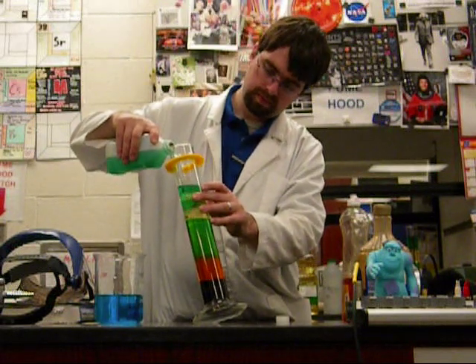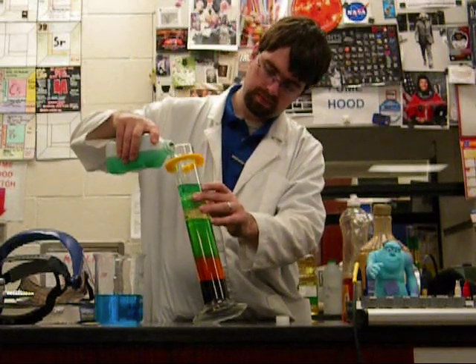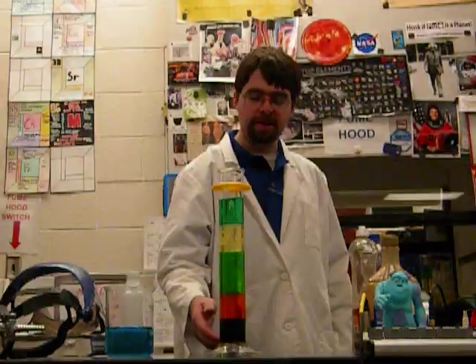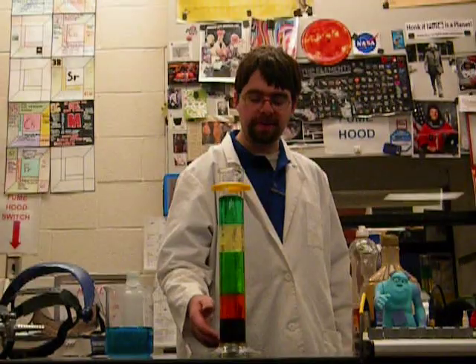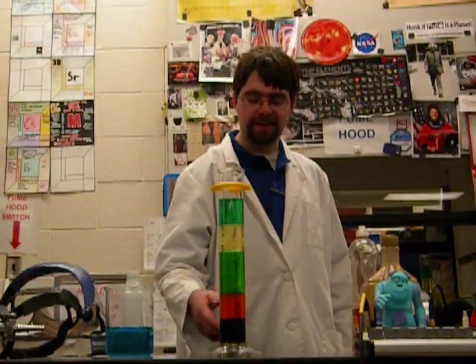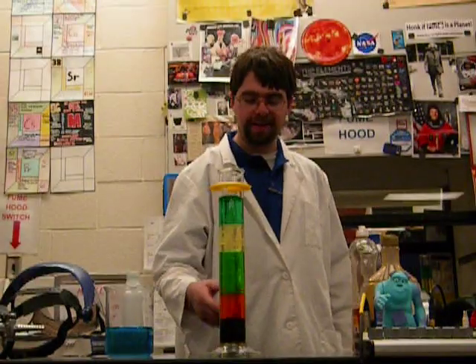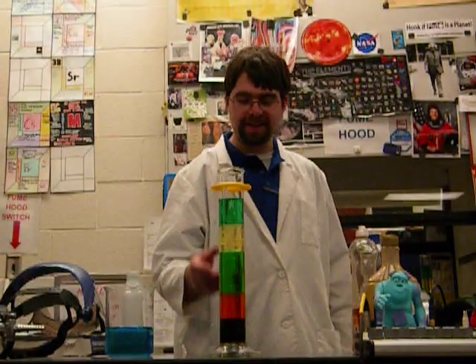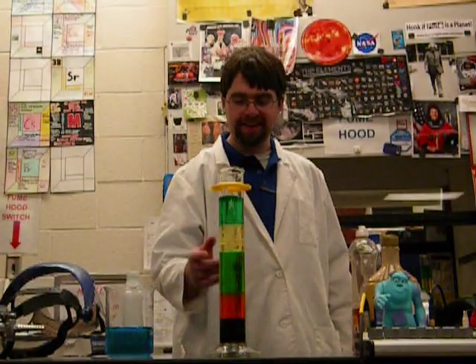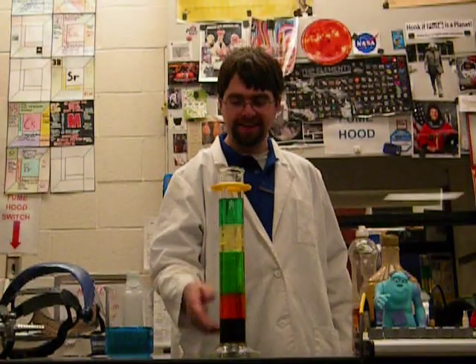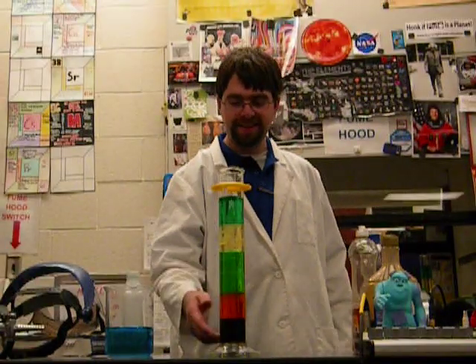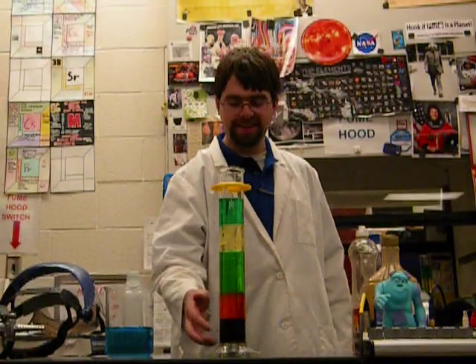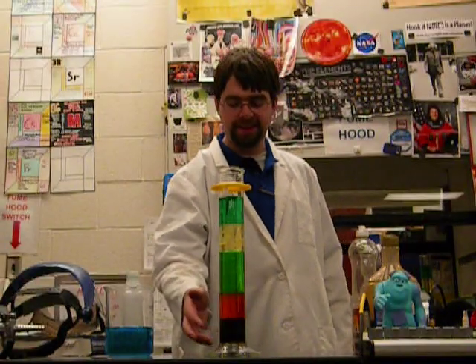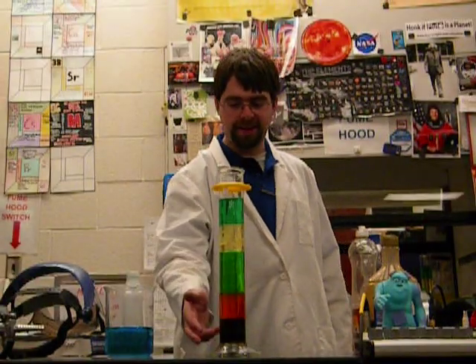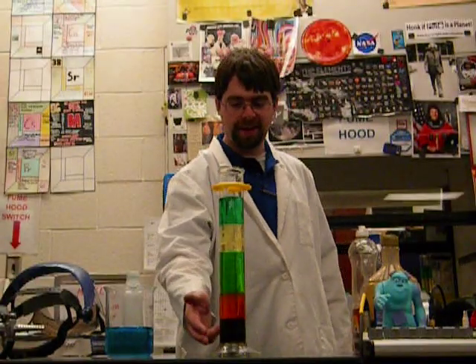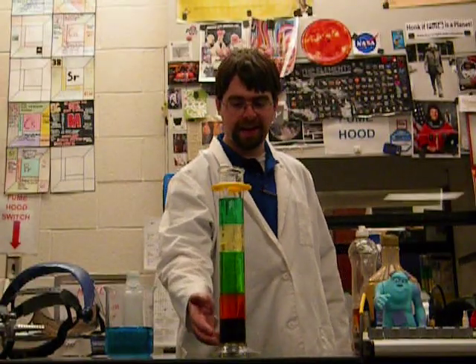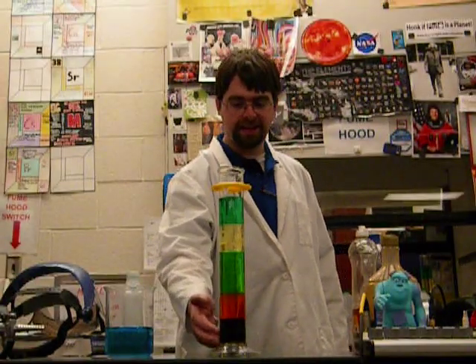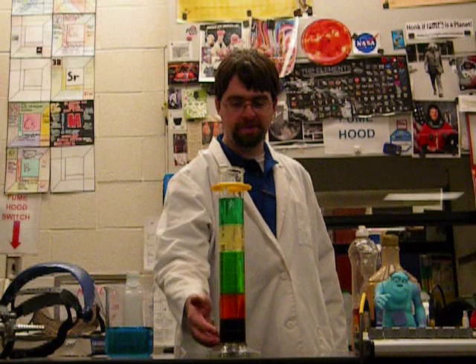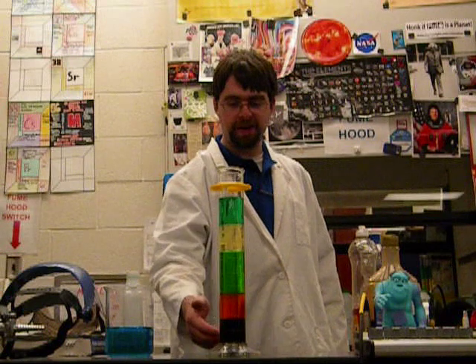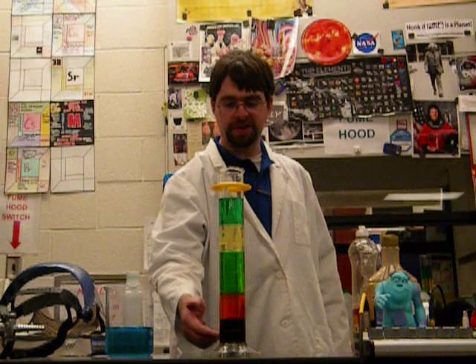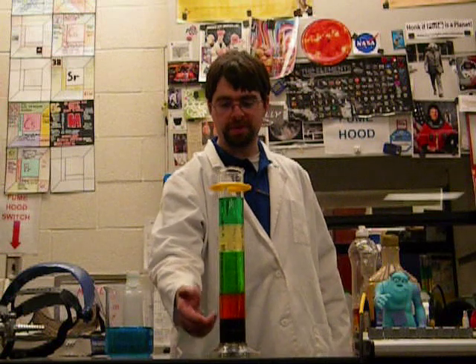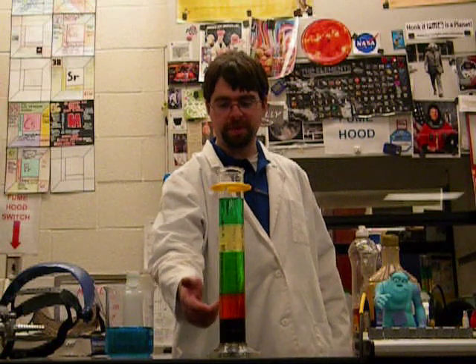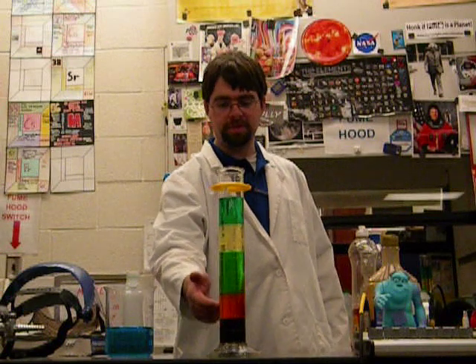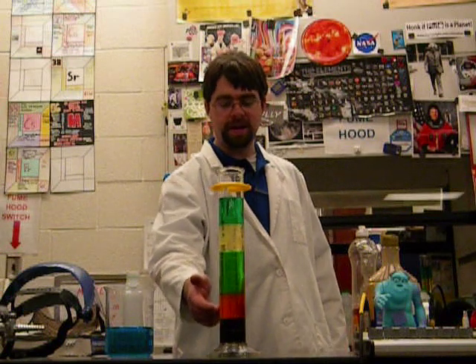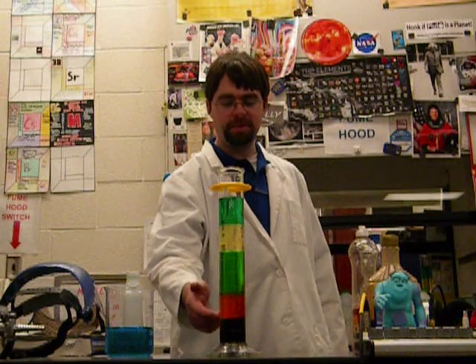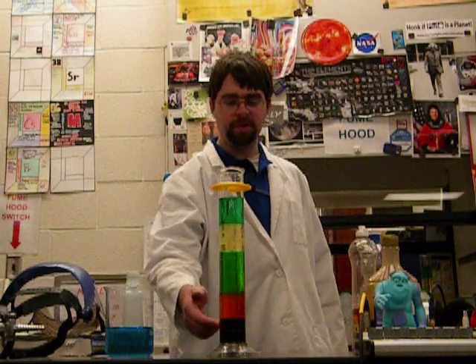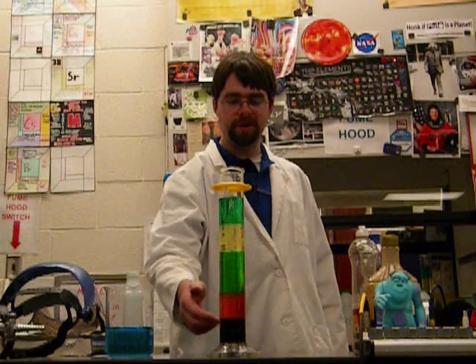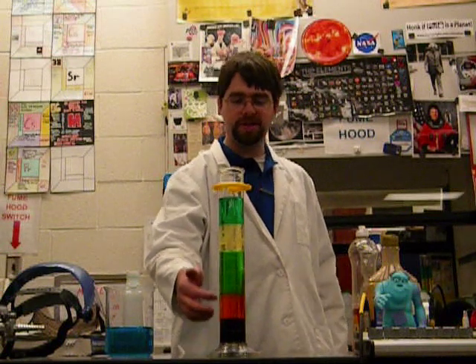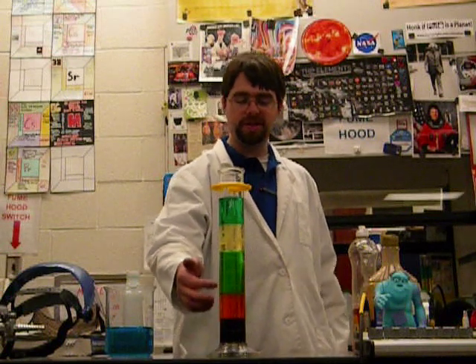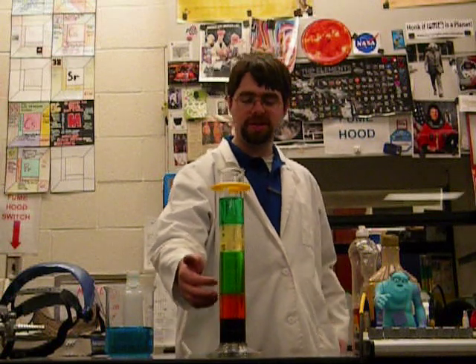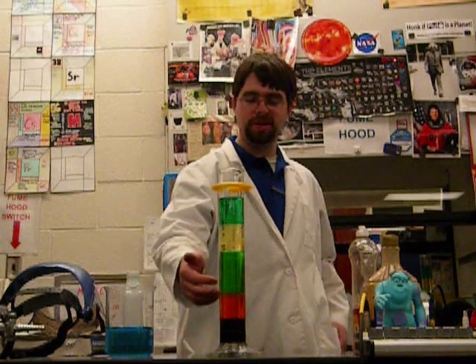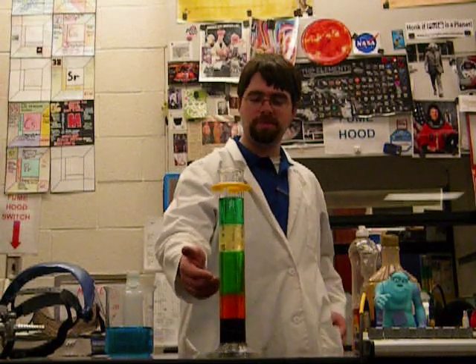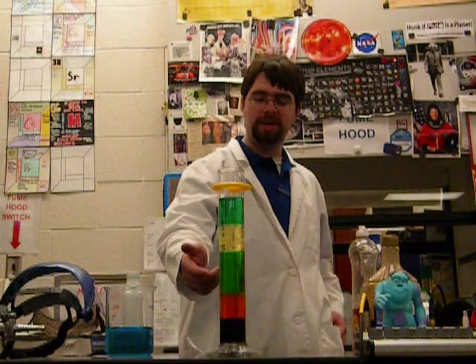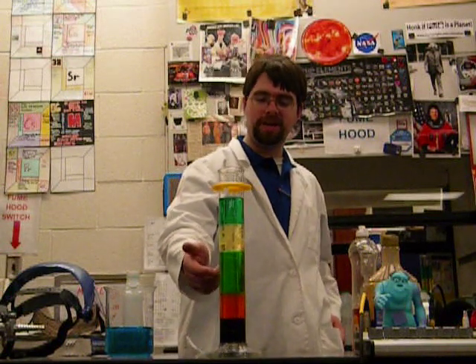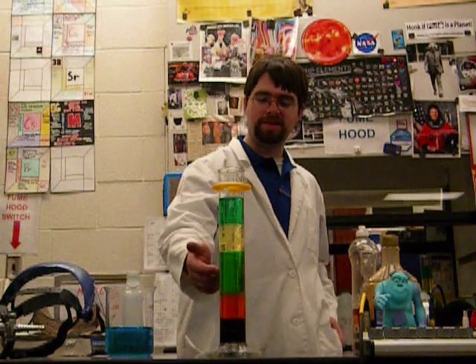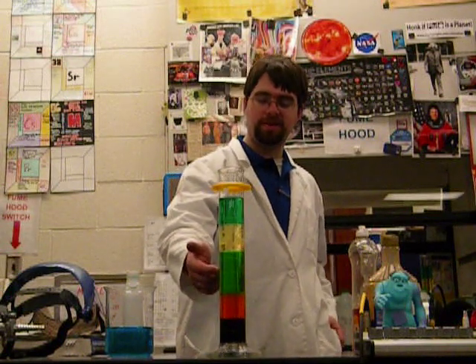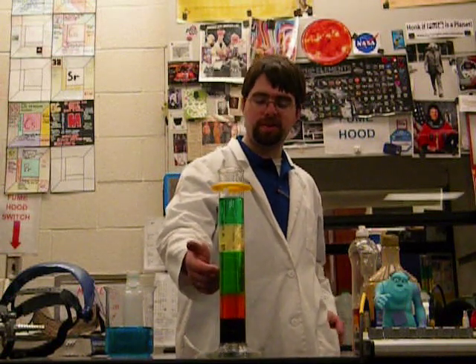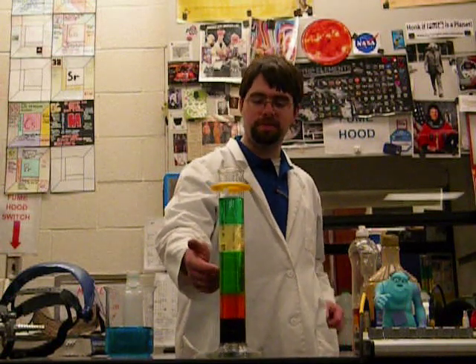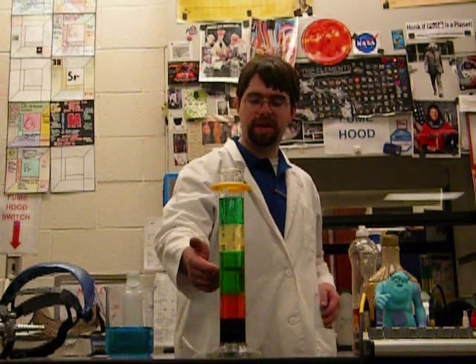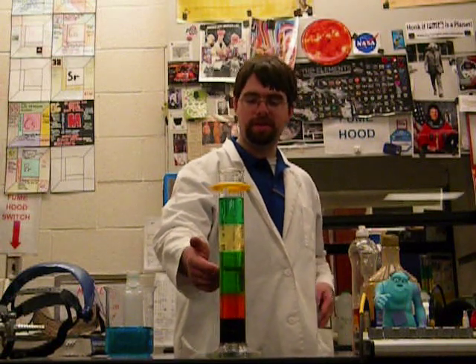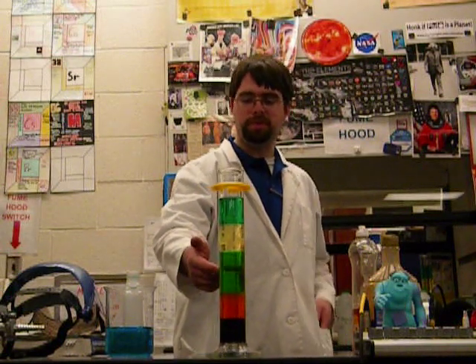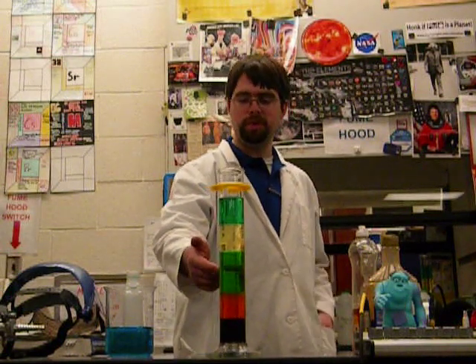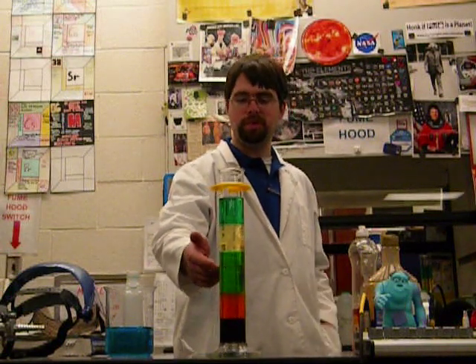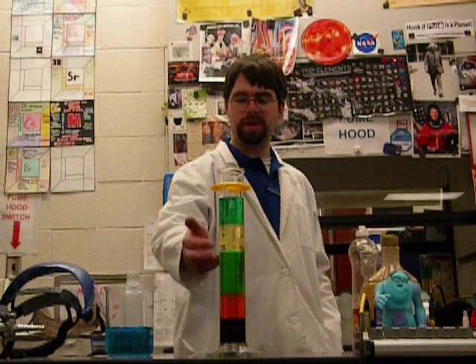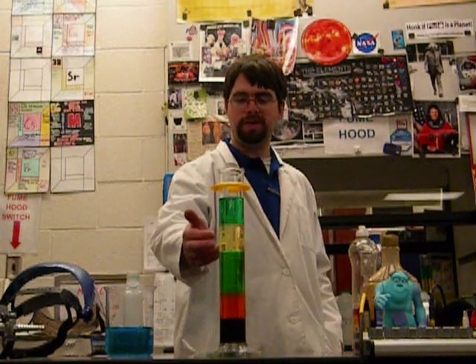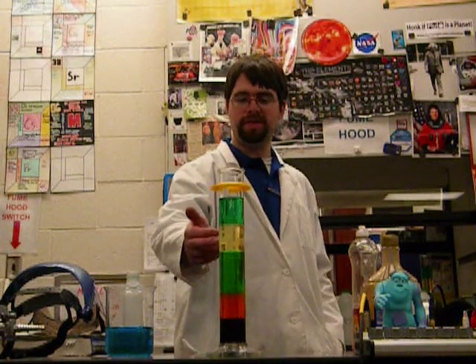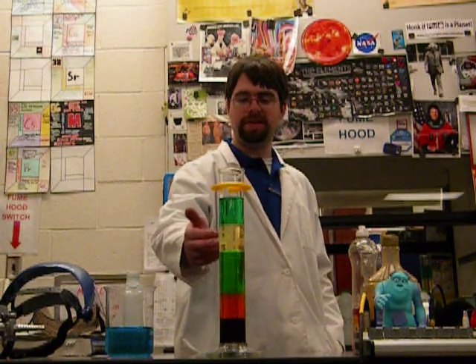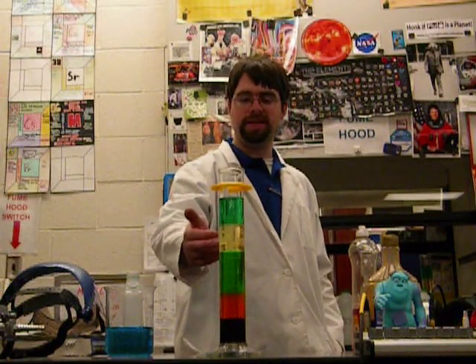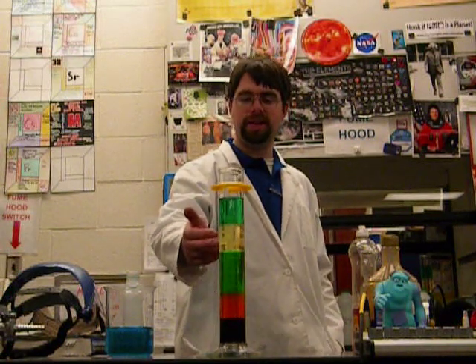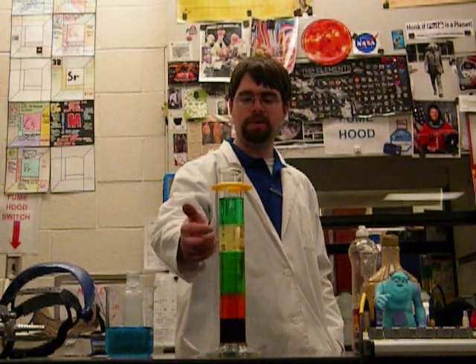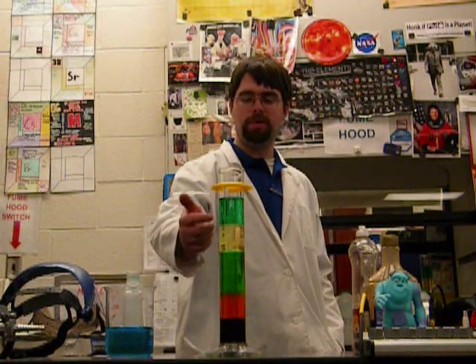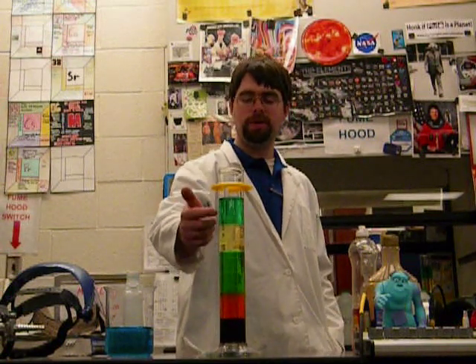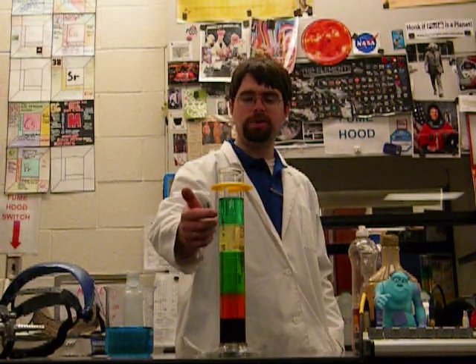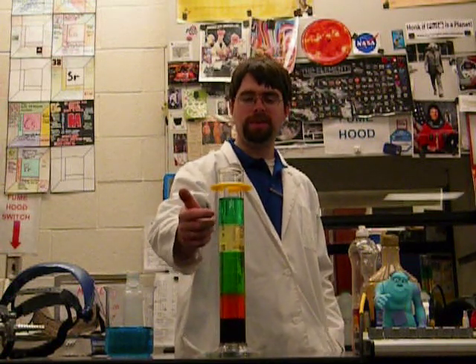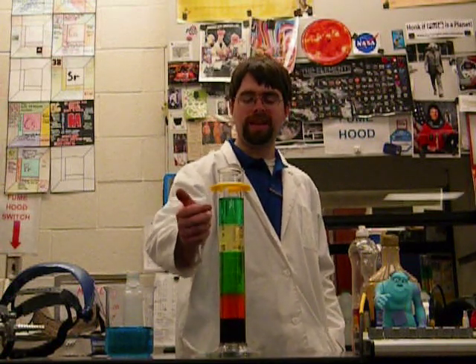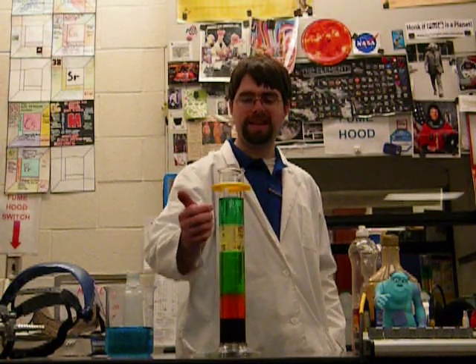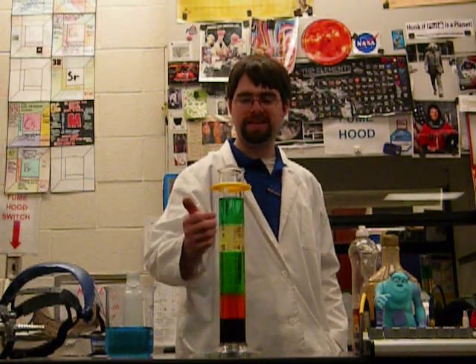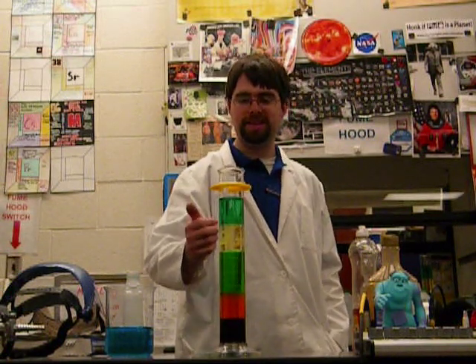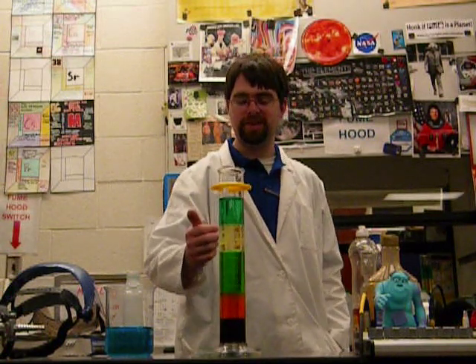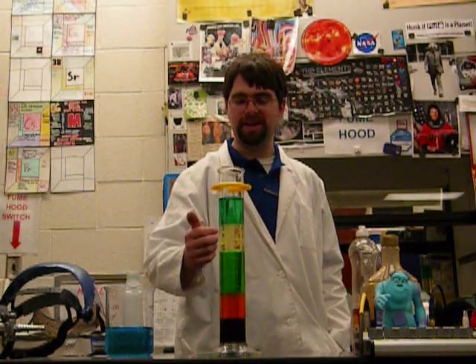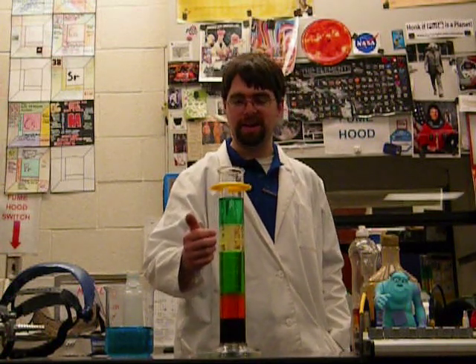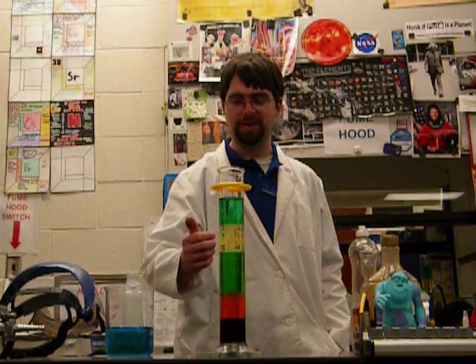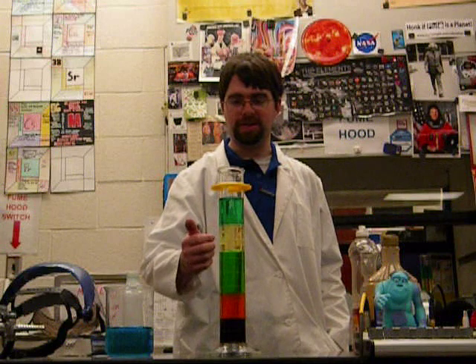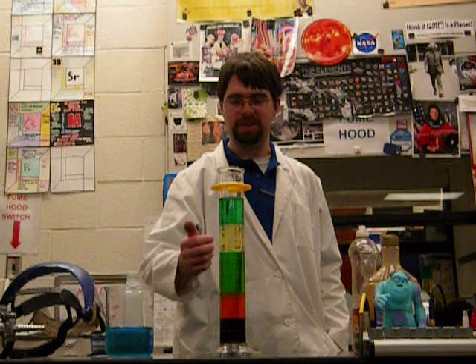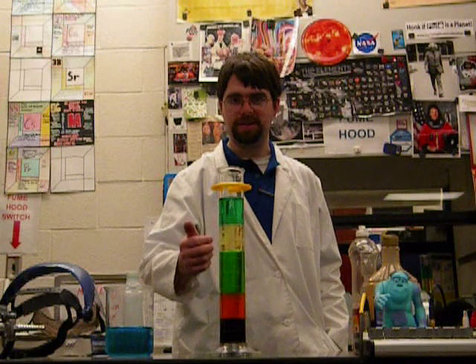Here is the completed density column: brown syrup on the bottom, orange dish soap next, followed by blue water, then yellow oil, and lastly green alcohol.